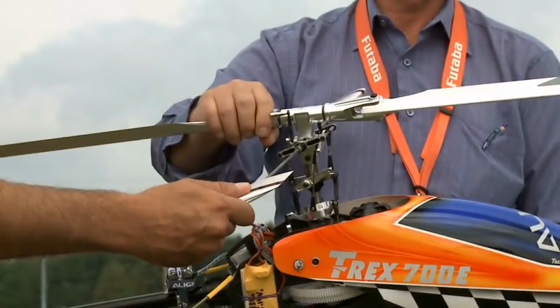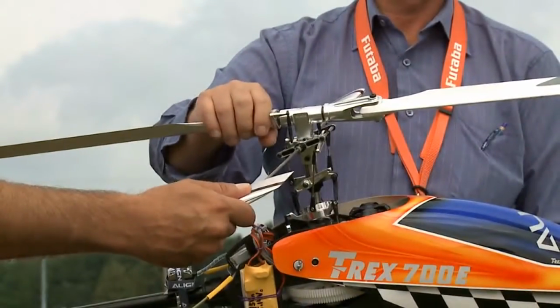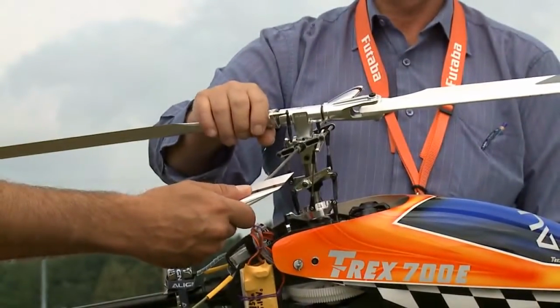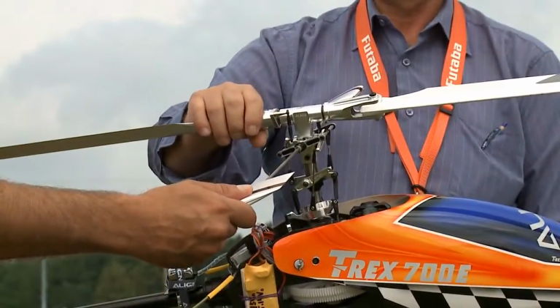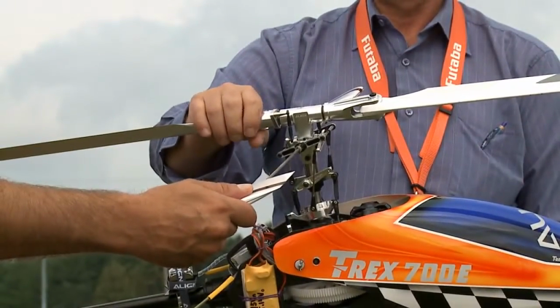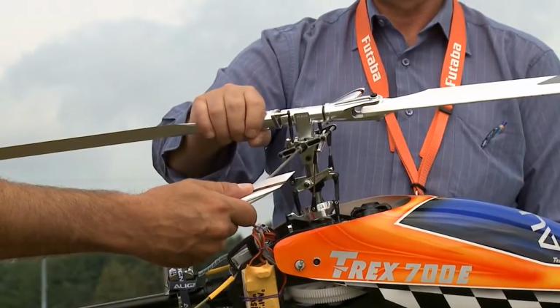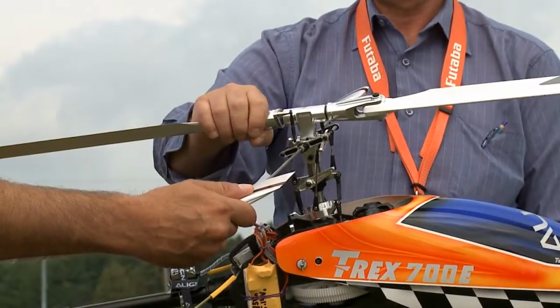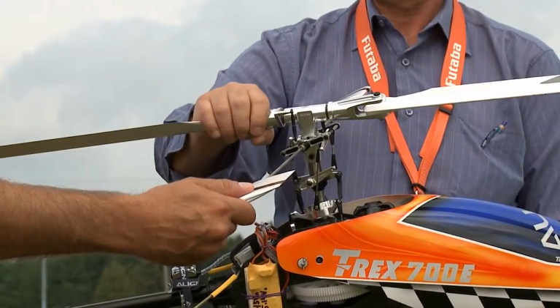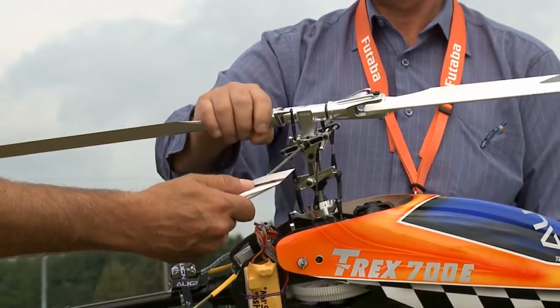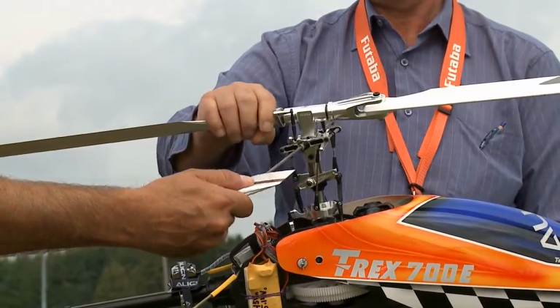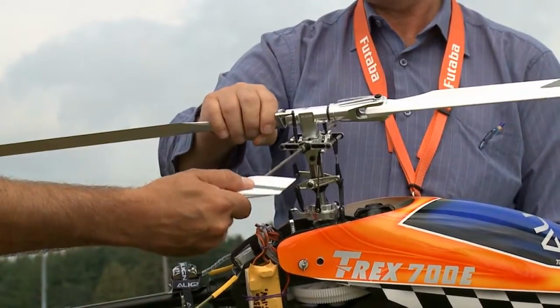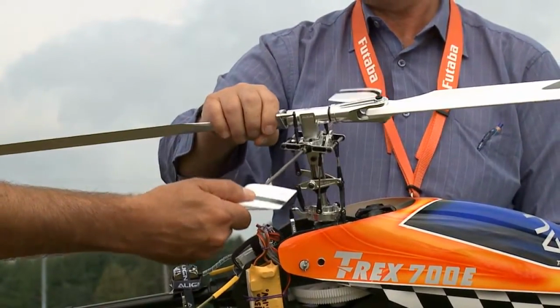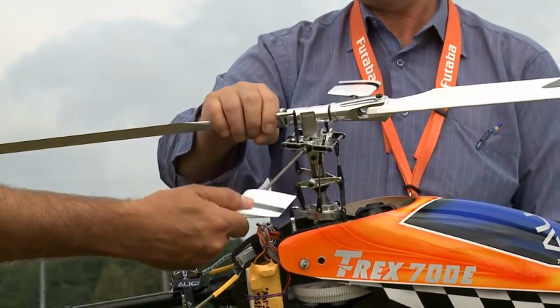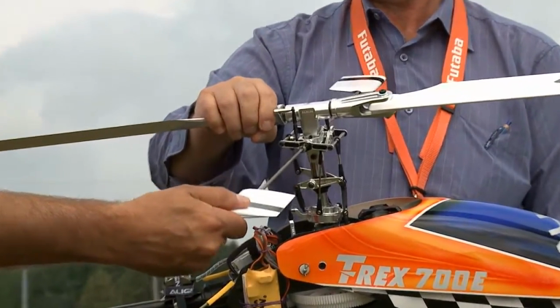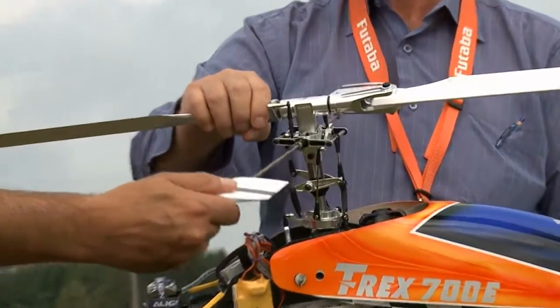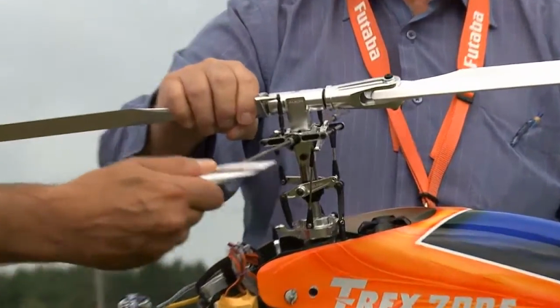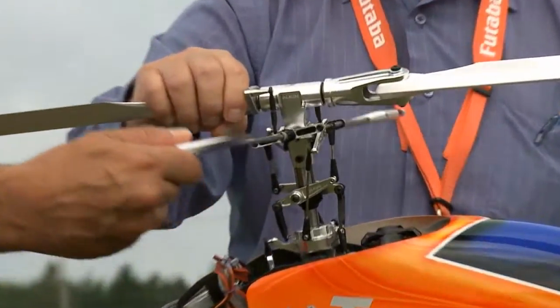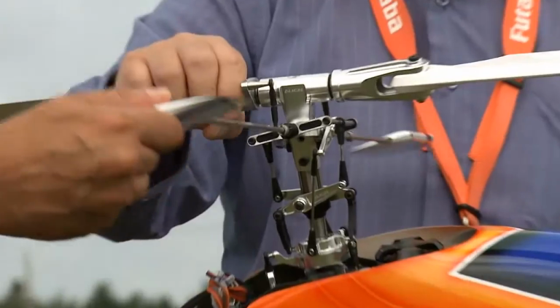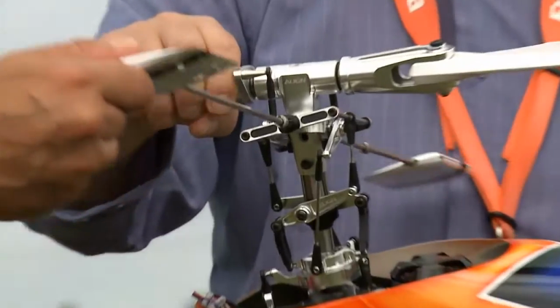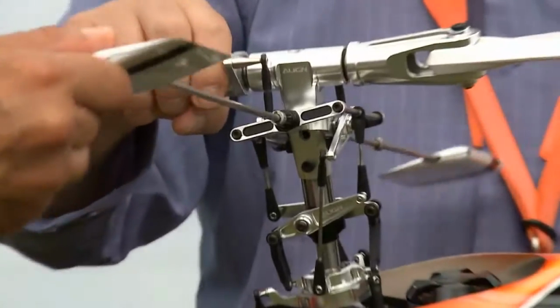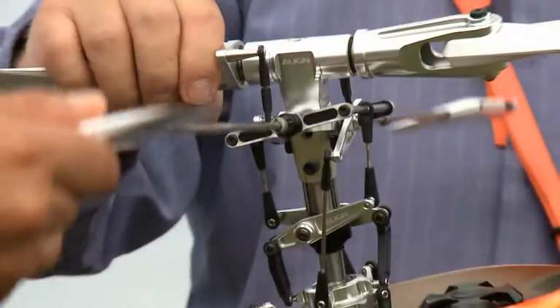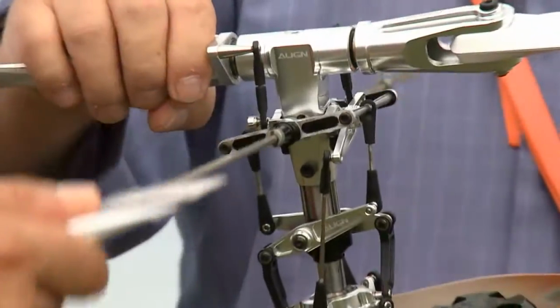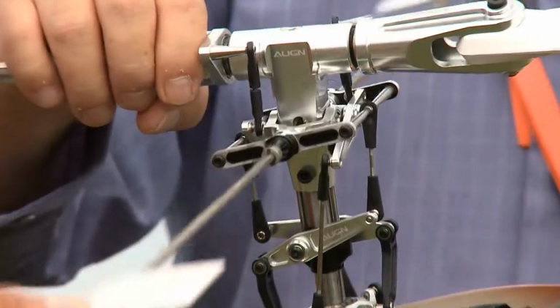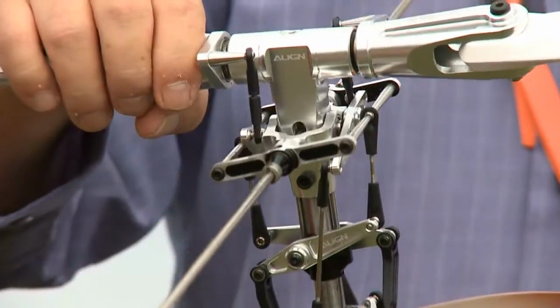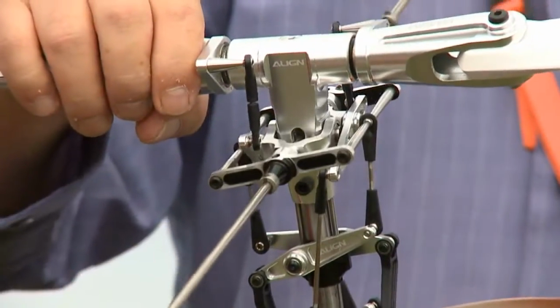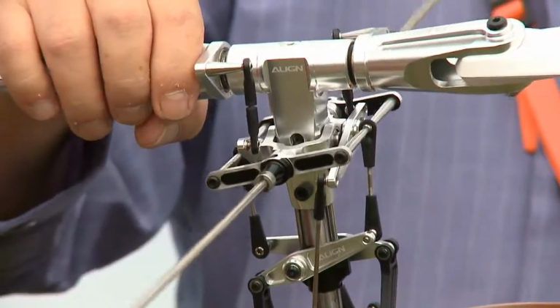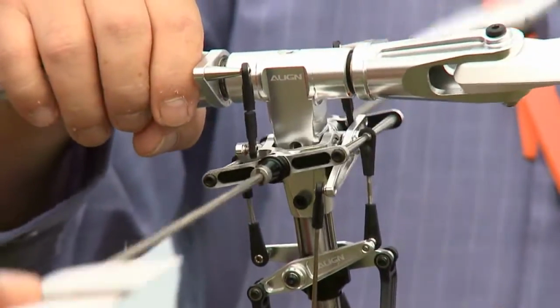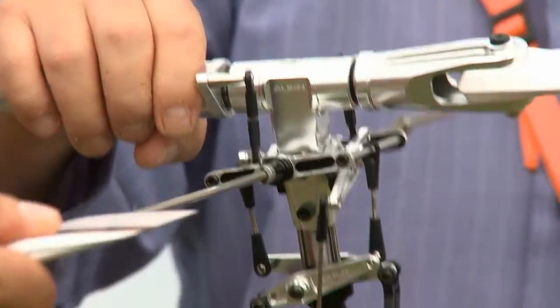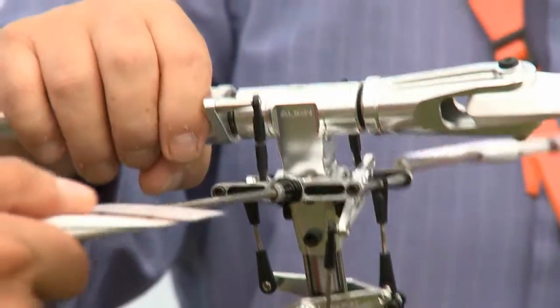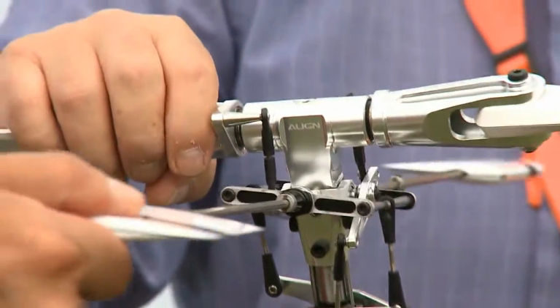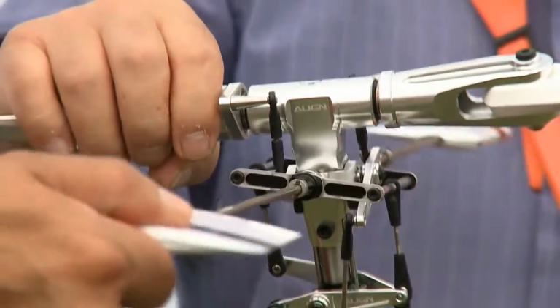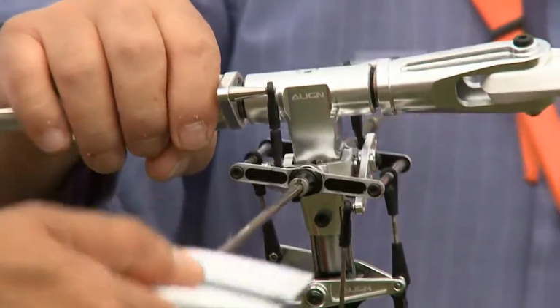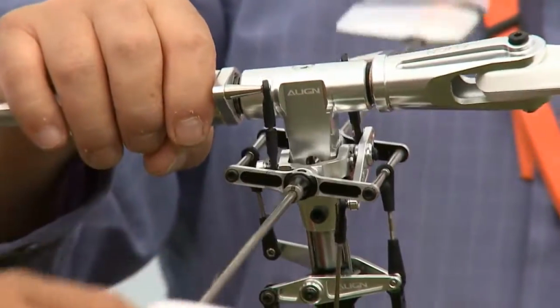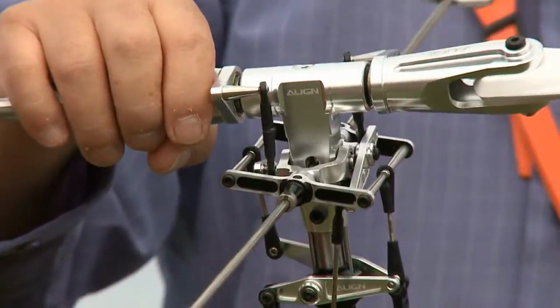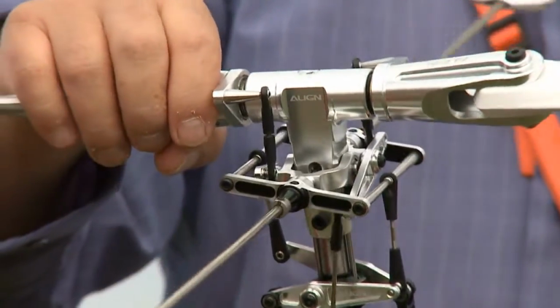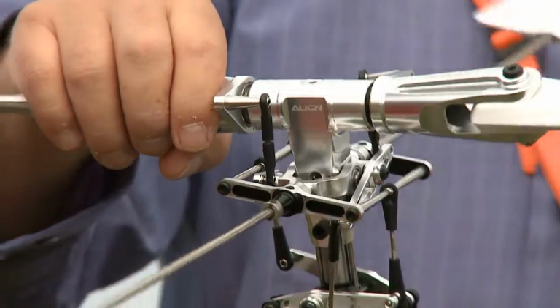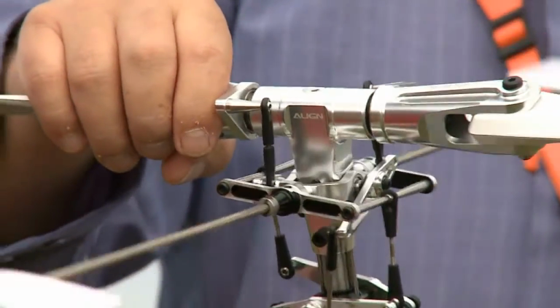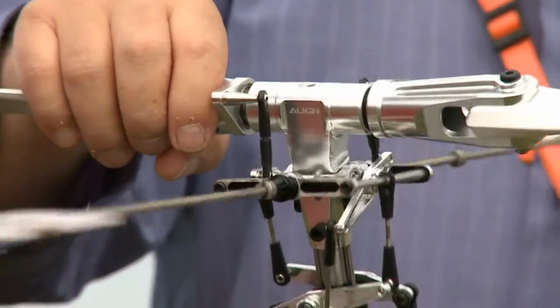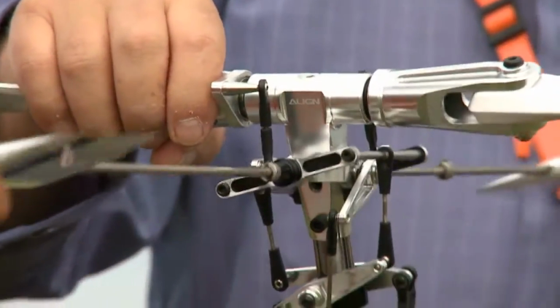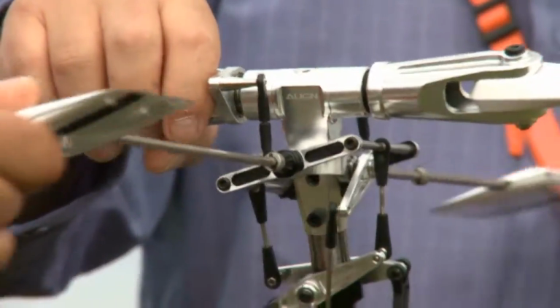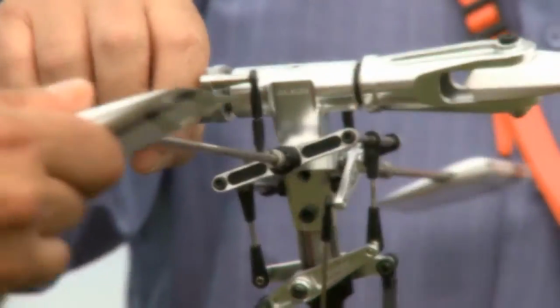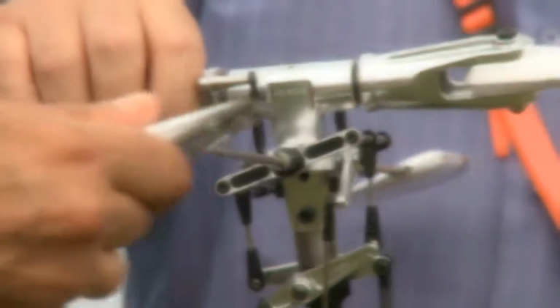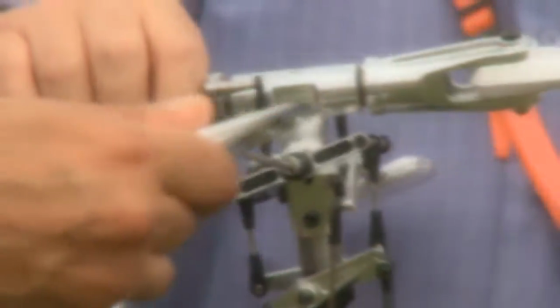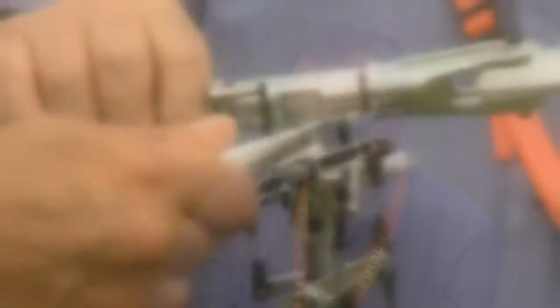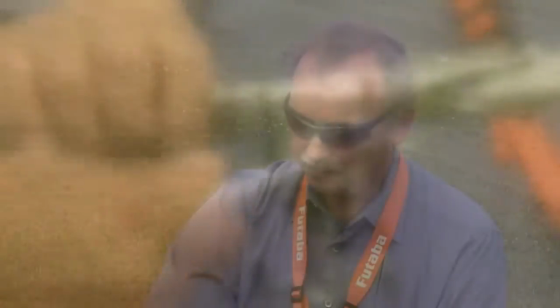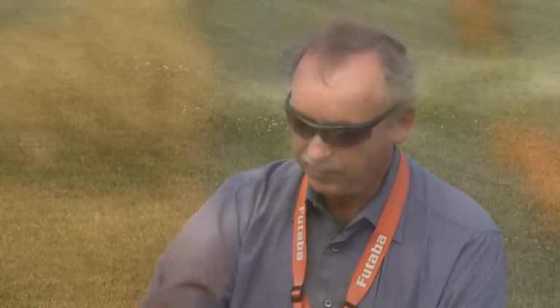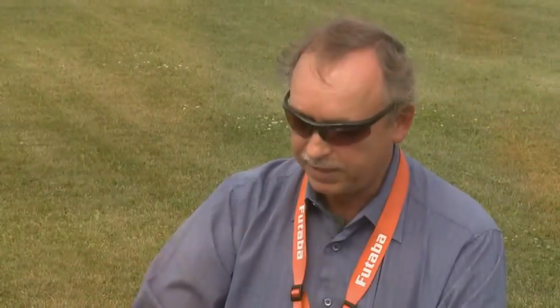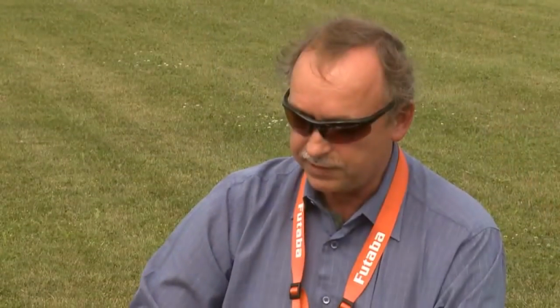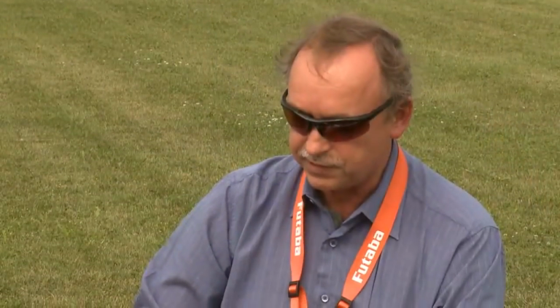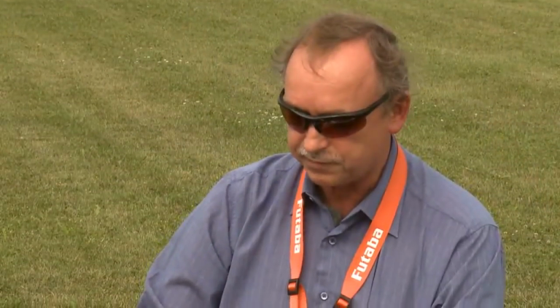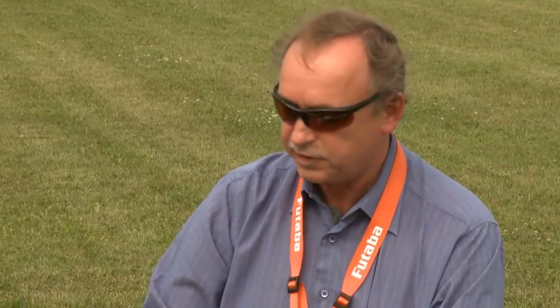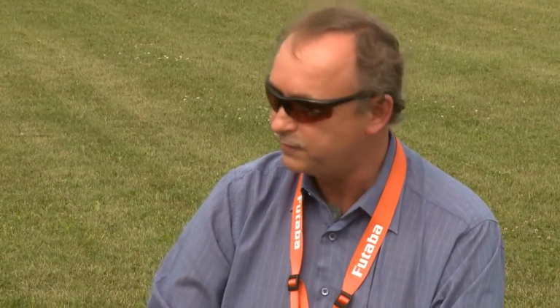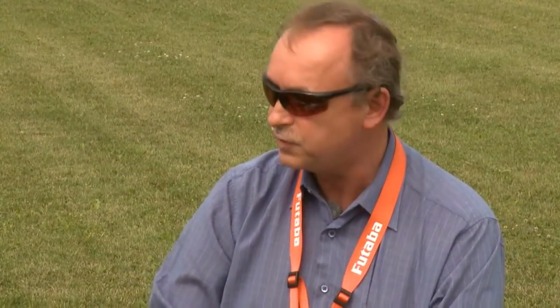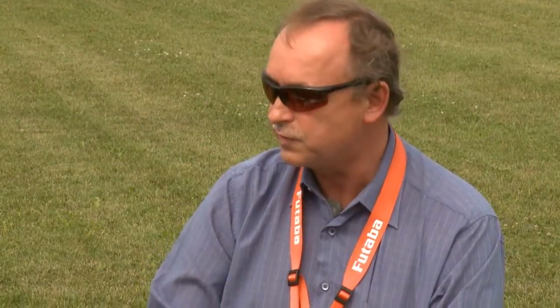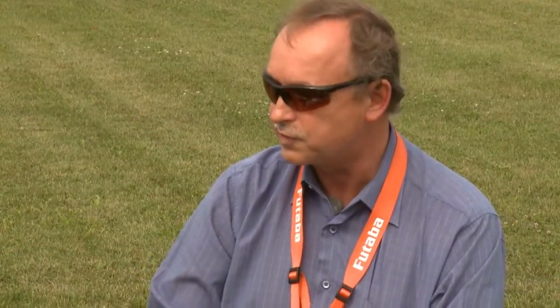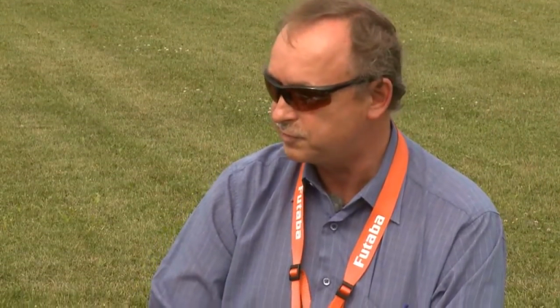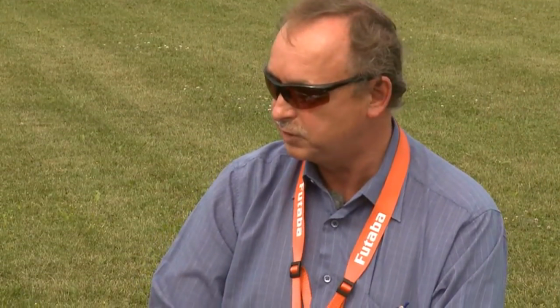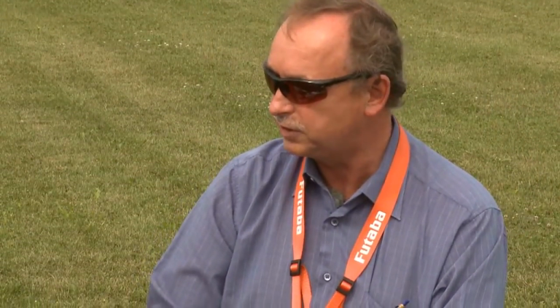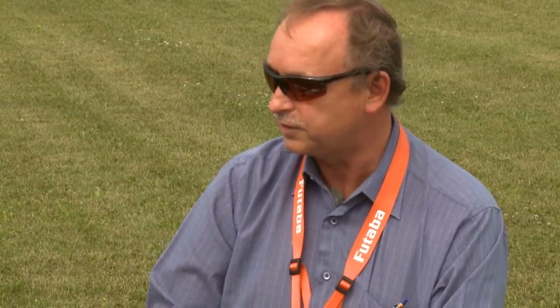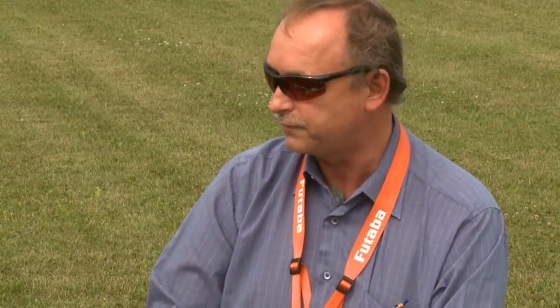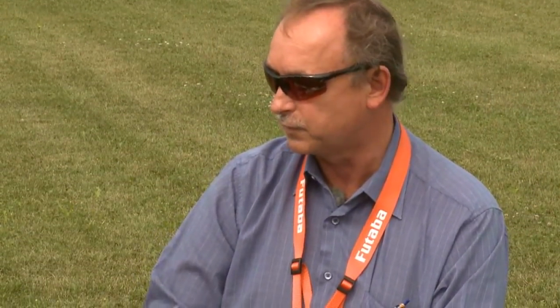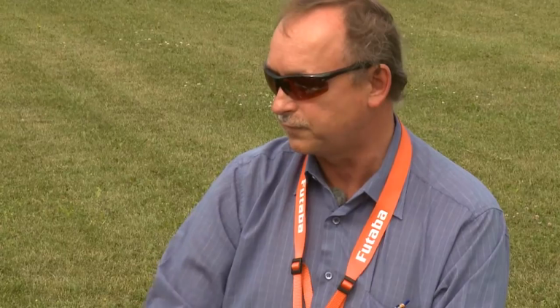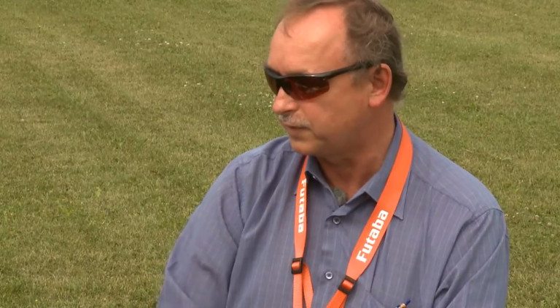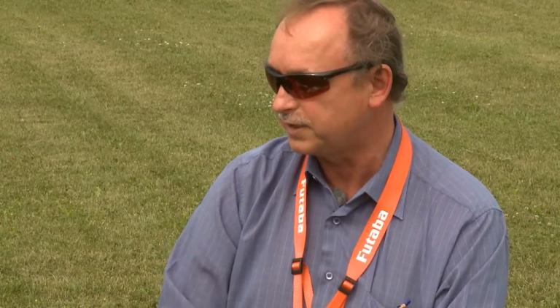The full-size helicopters don't have that, so this makes it look more realistic. But that mechanism gives you the stability for the flight.